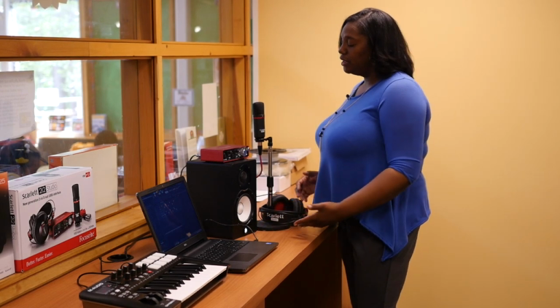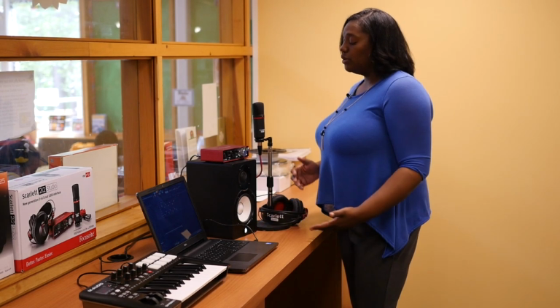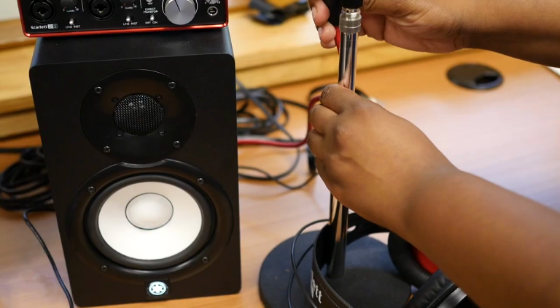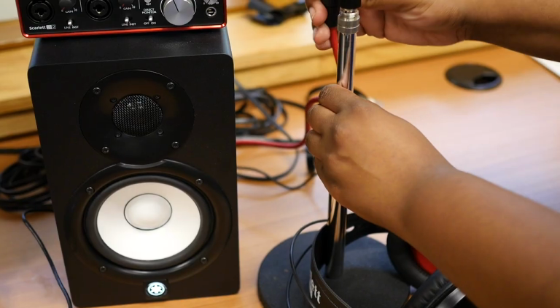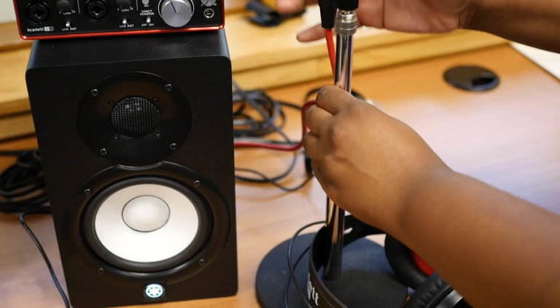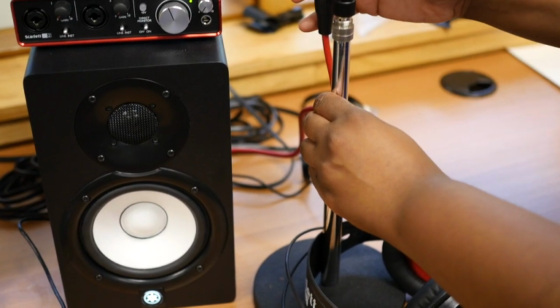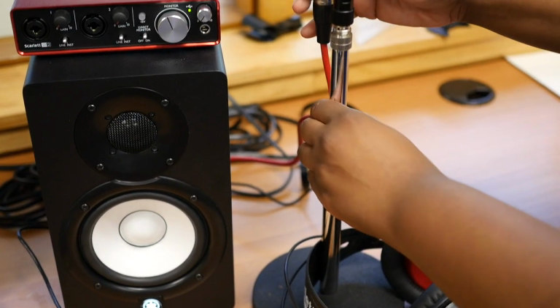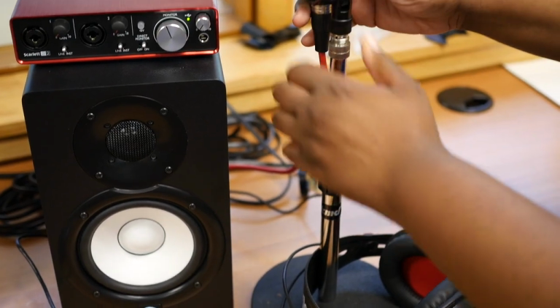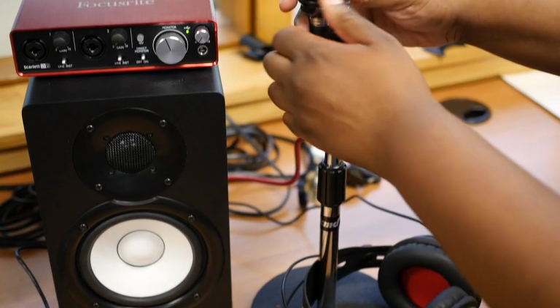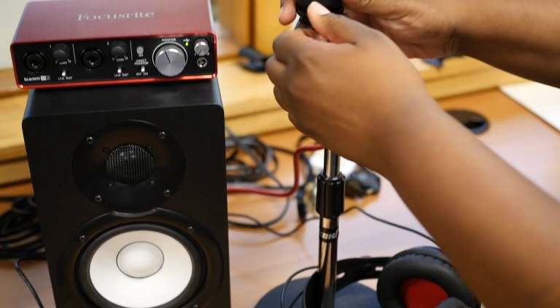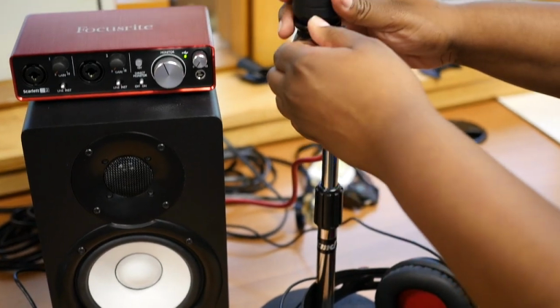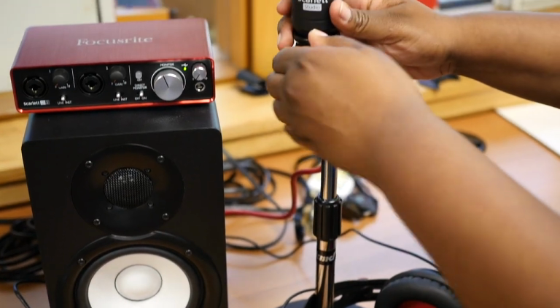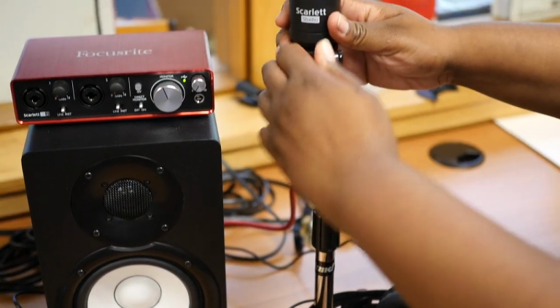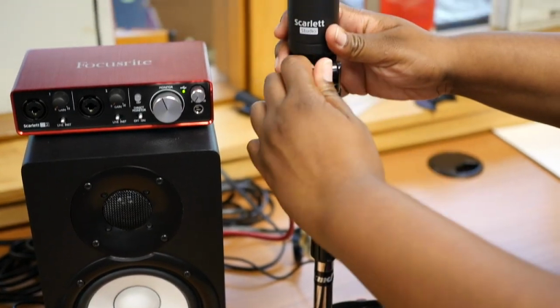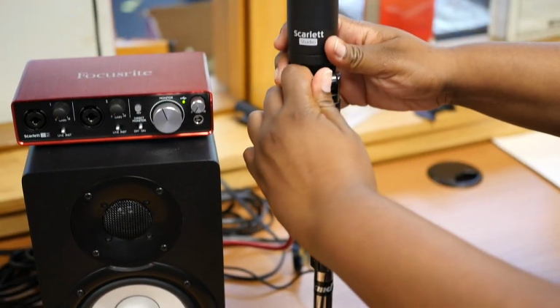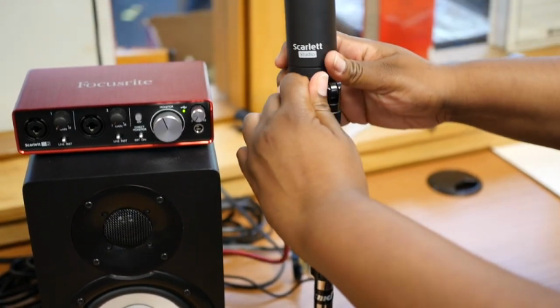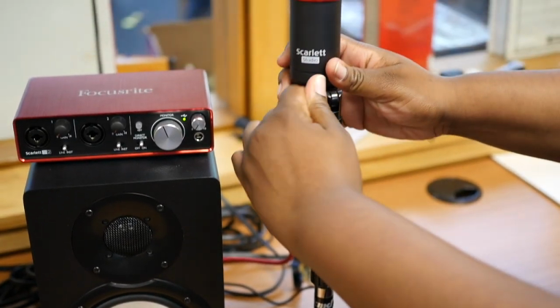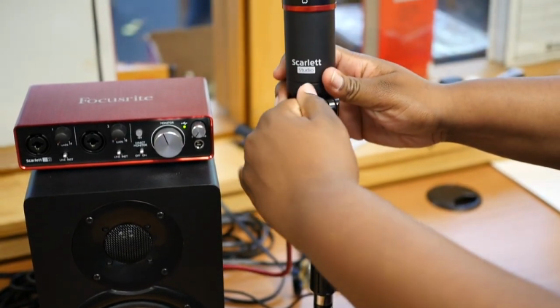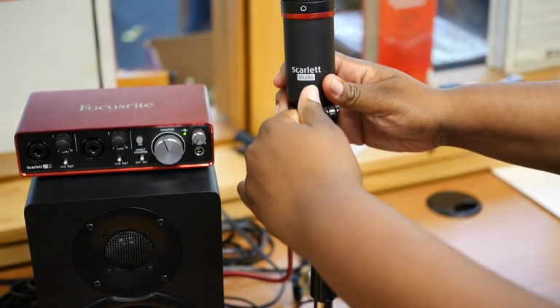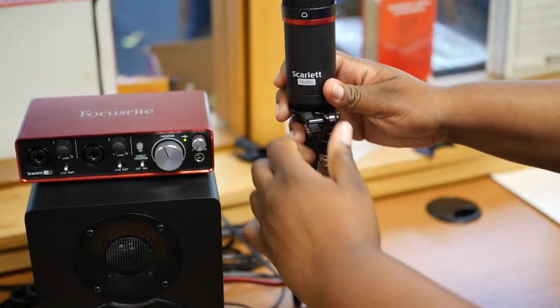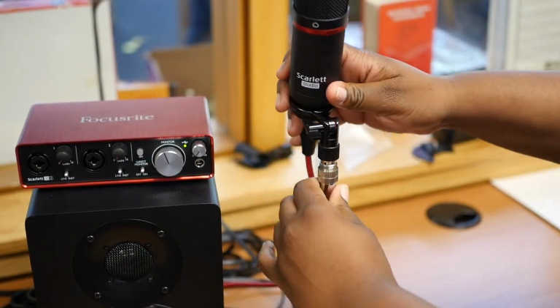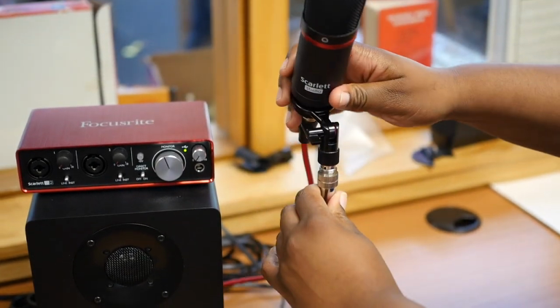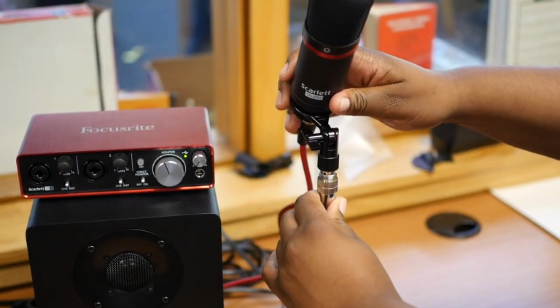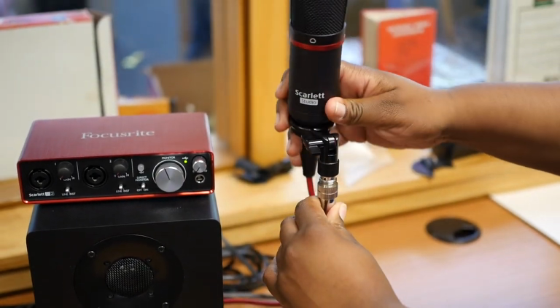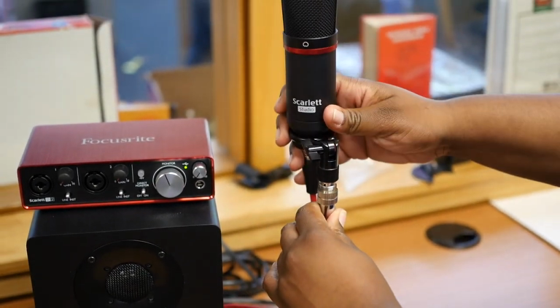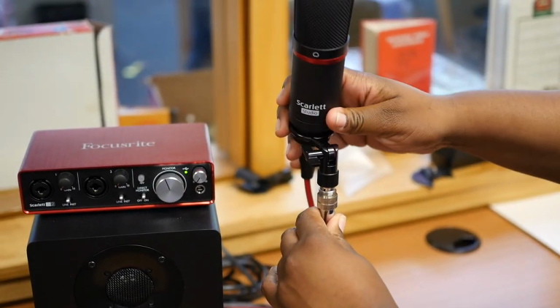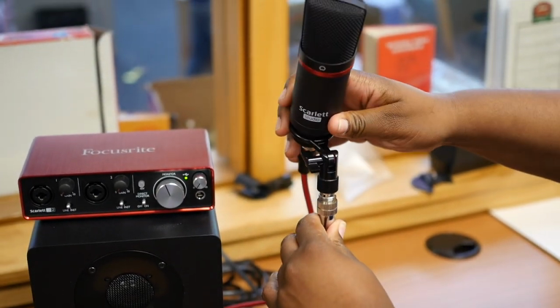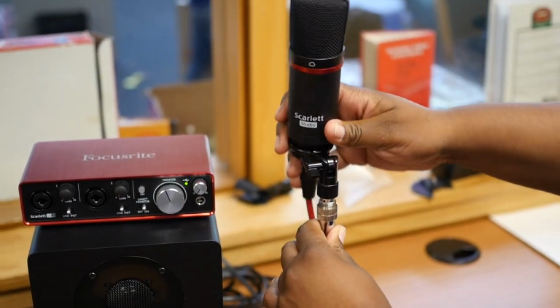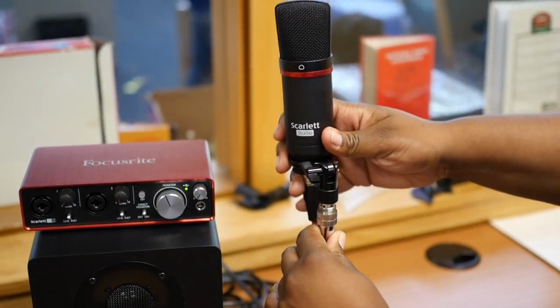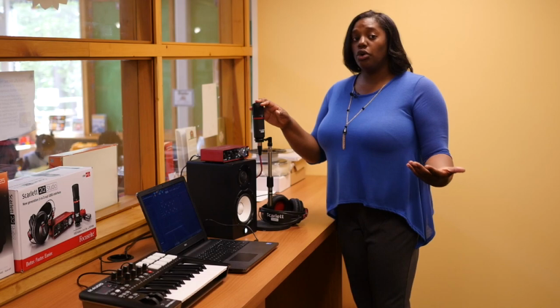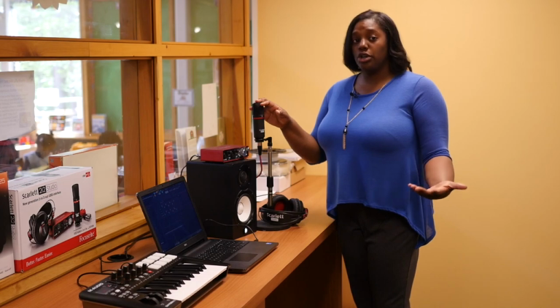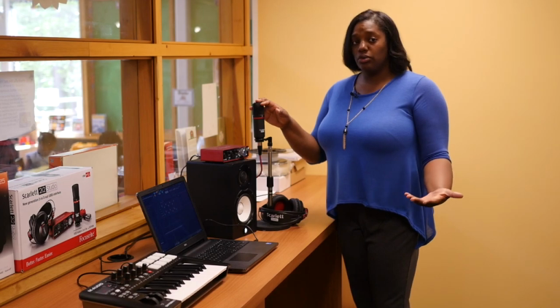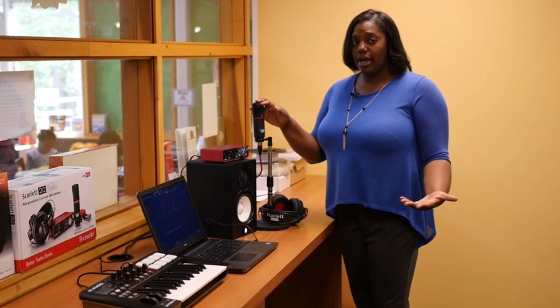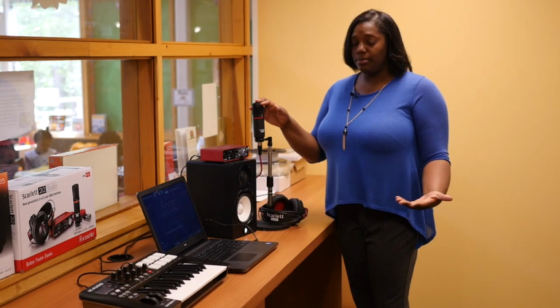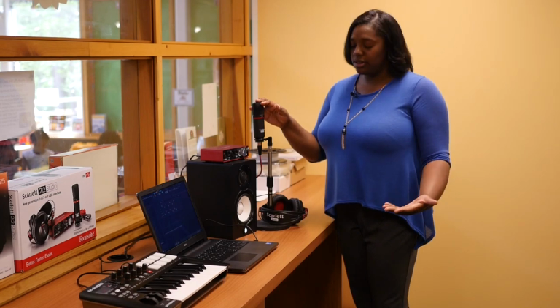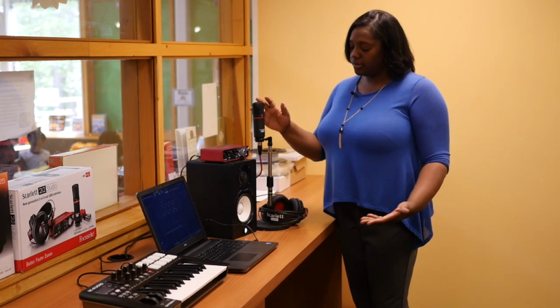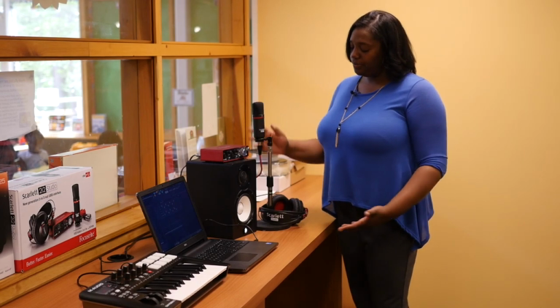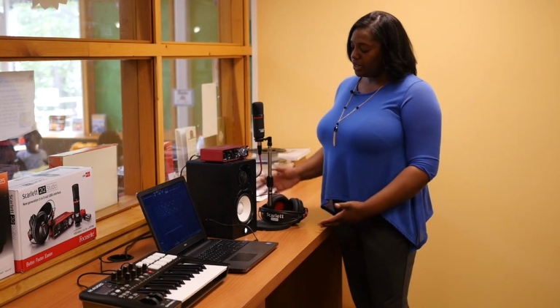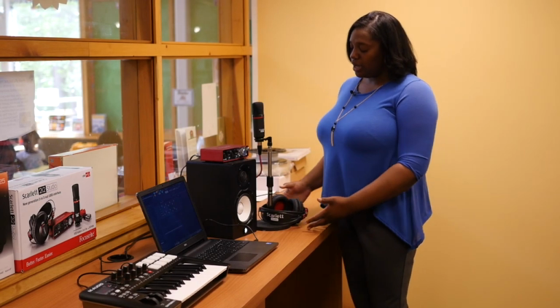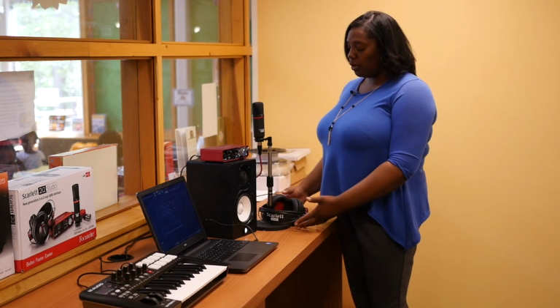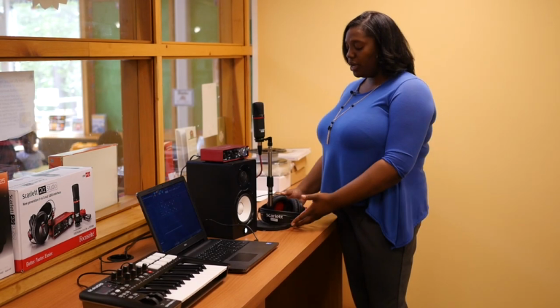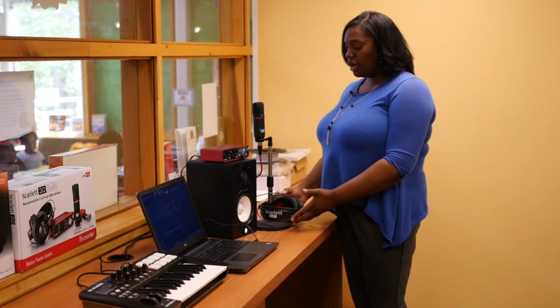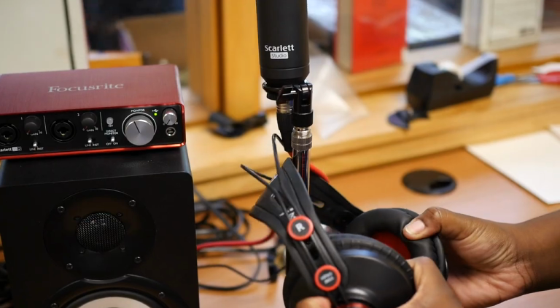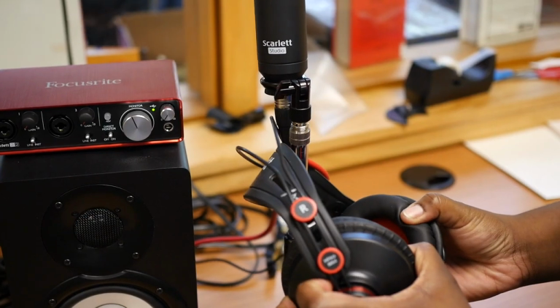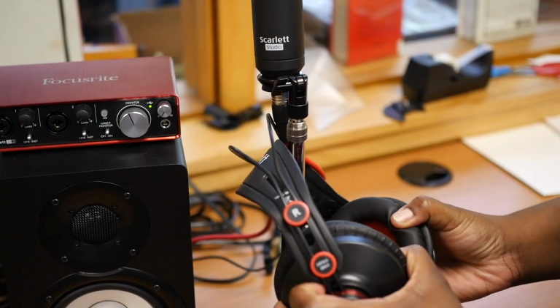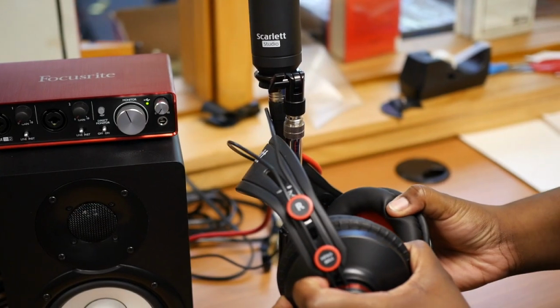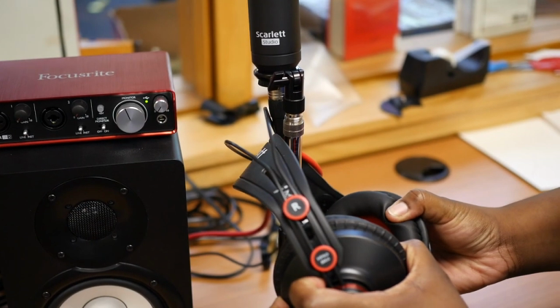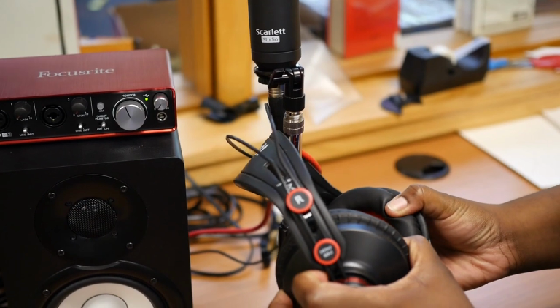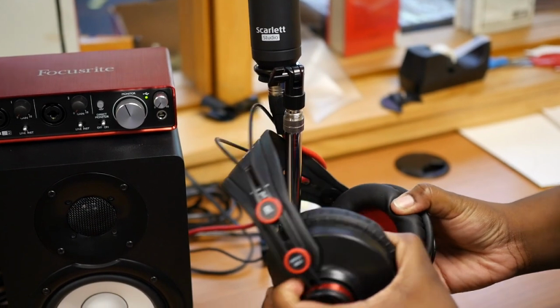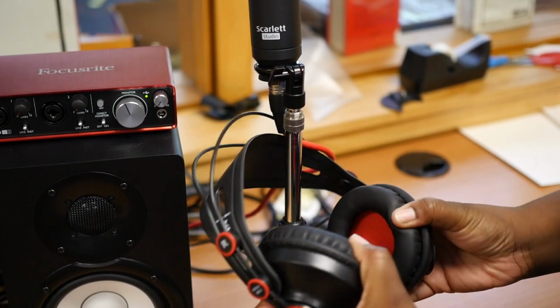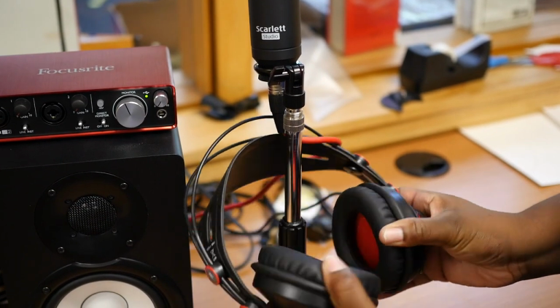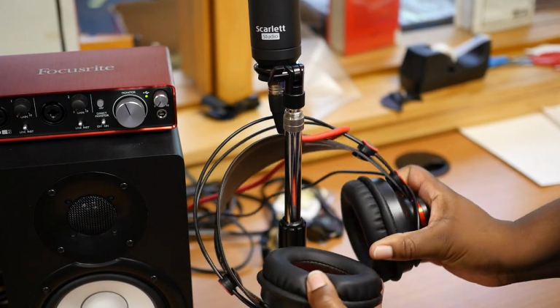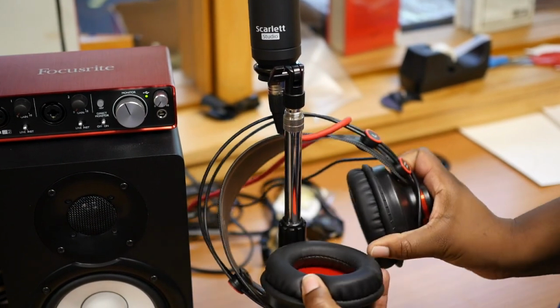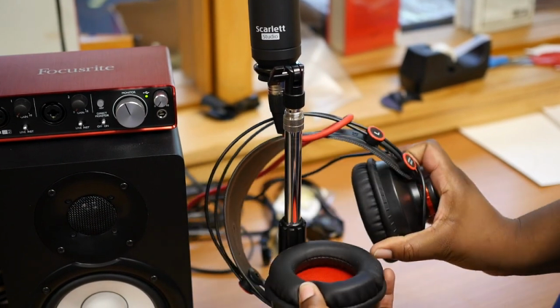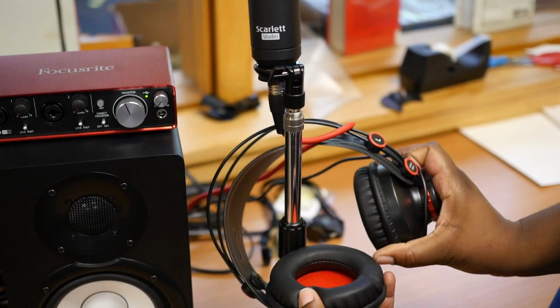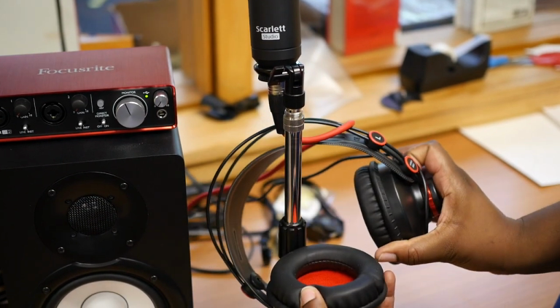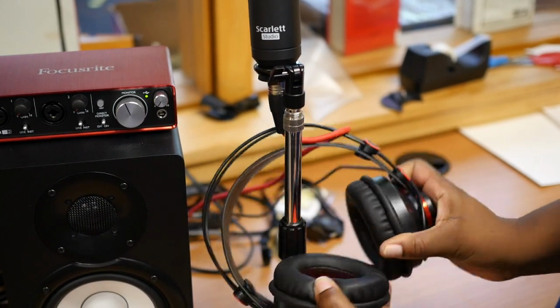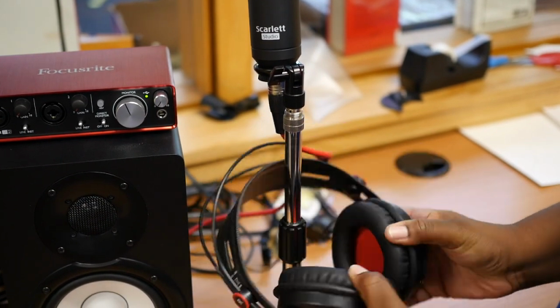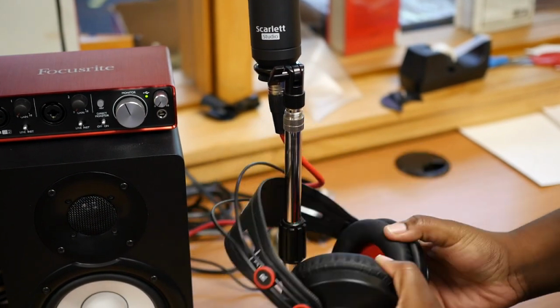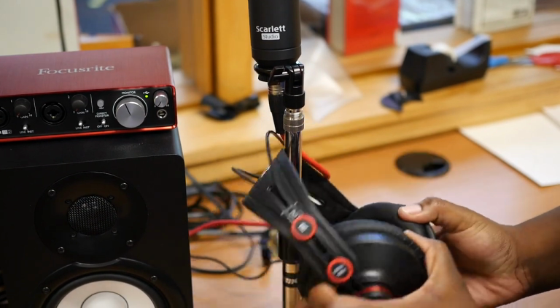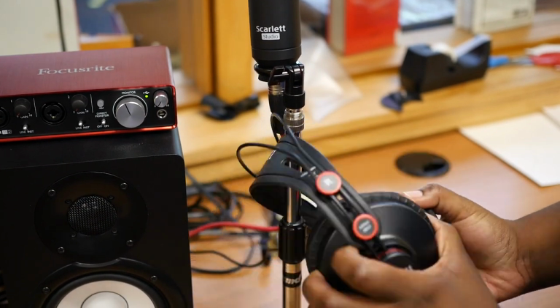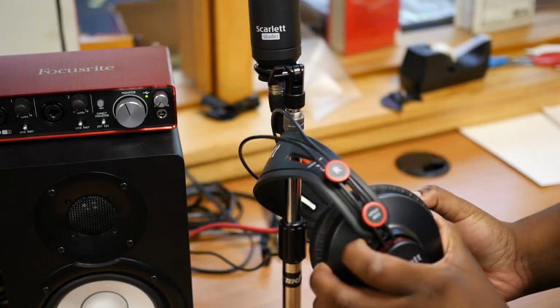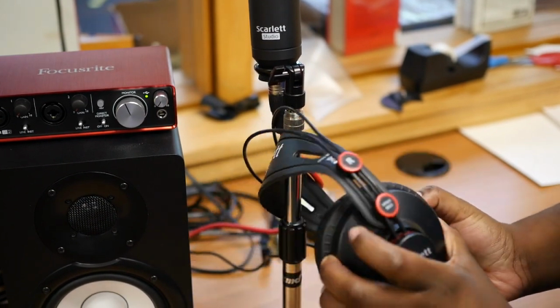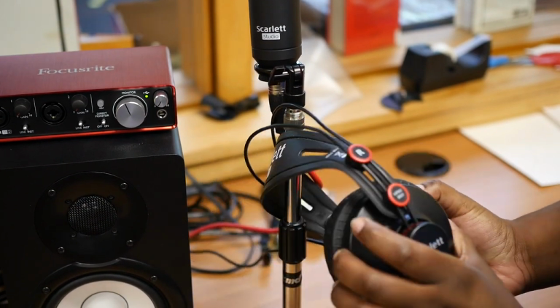We also have a microphone if you're interested in recording vocals or your raps. And we also have headphones, because we are a library, of course.